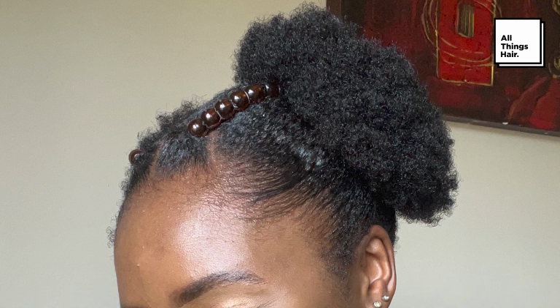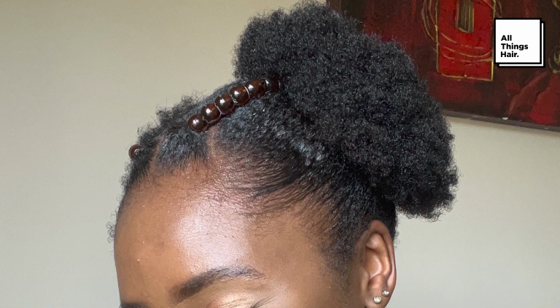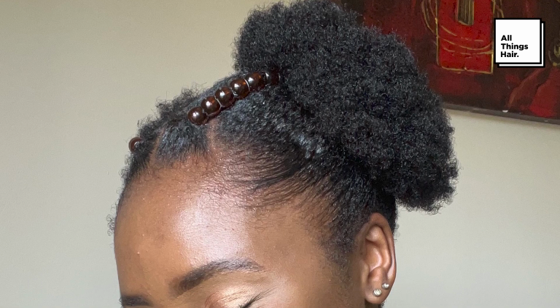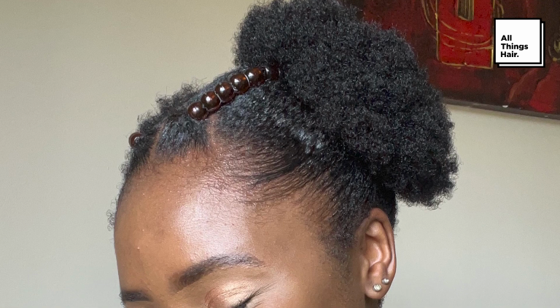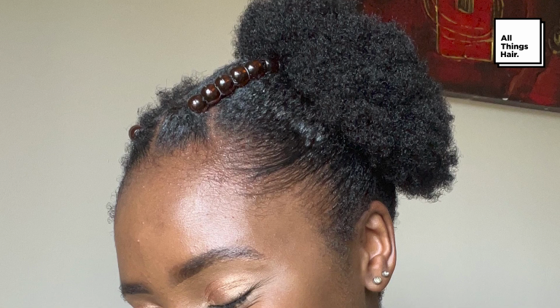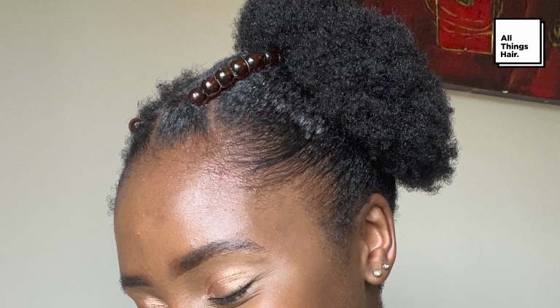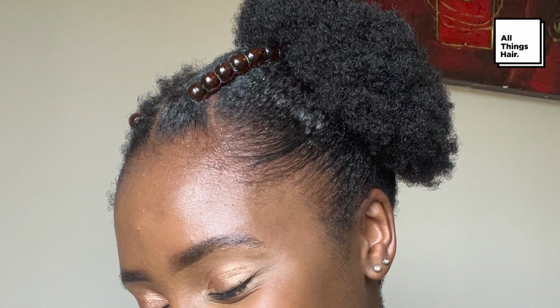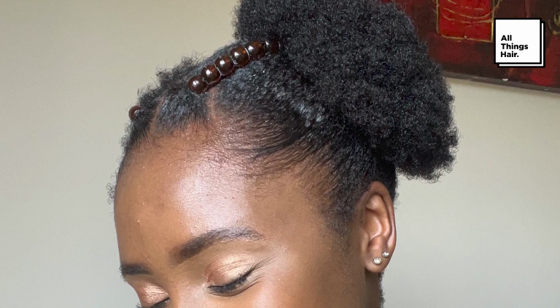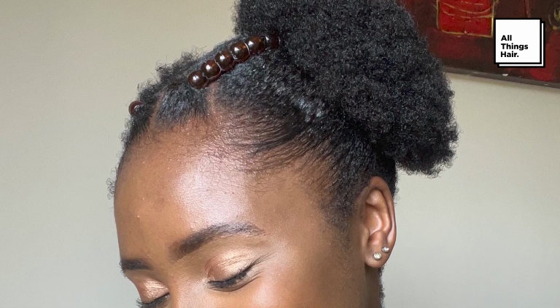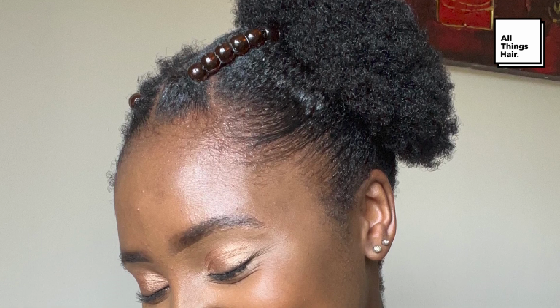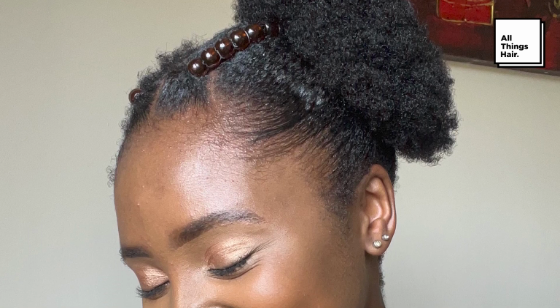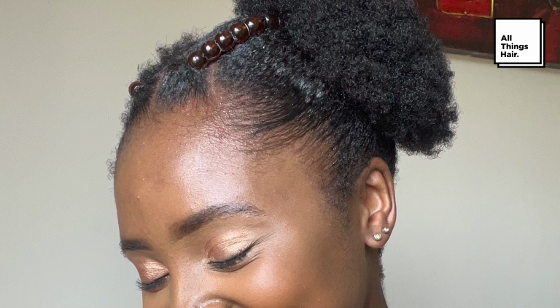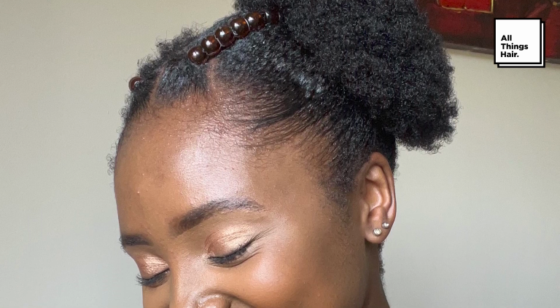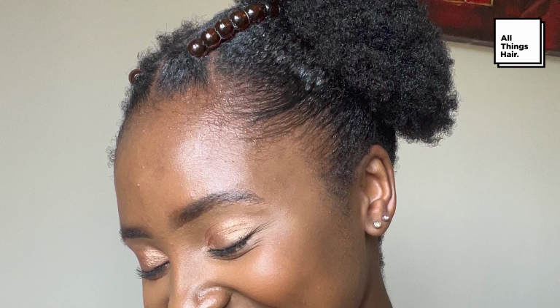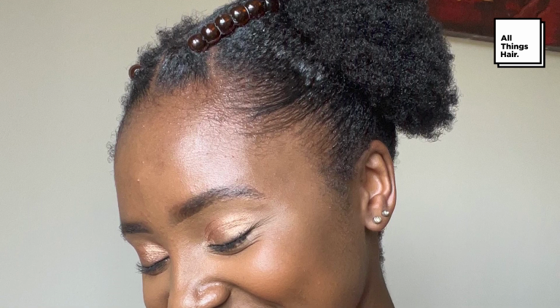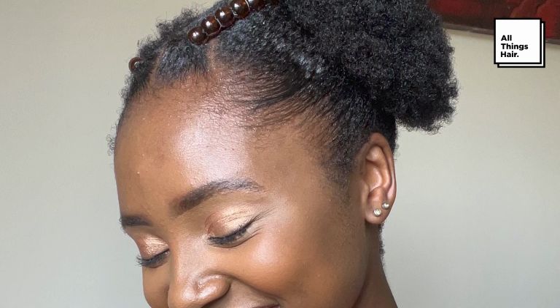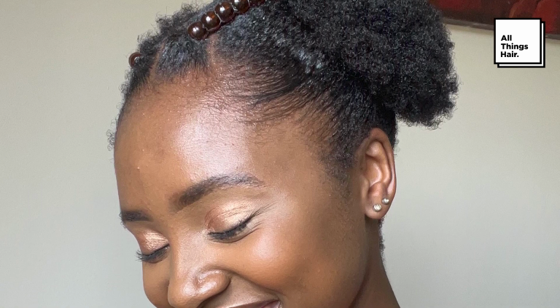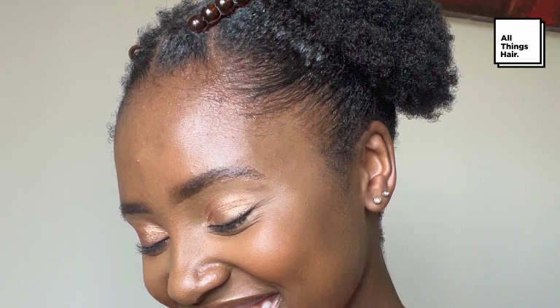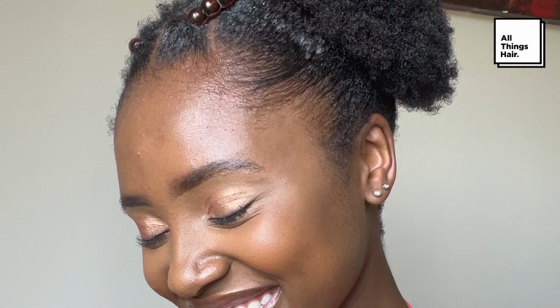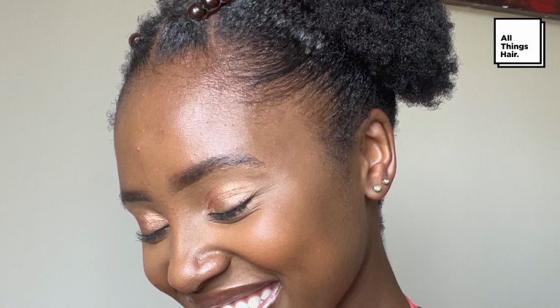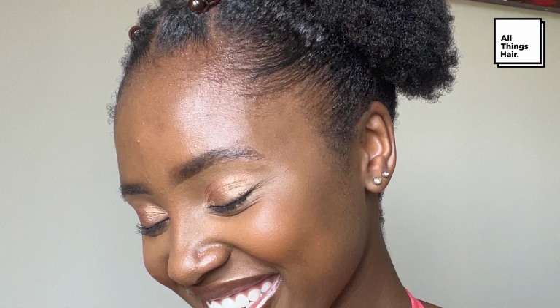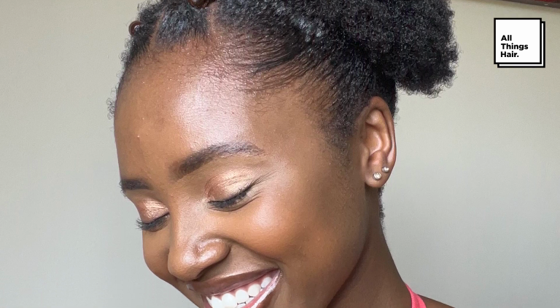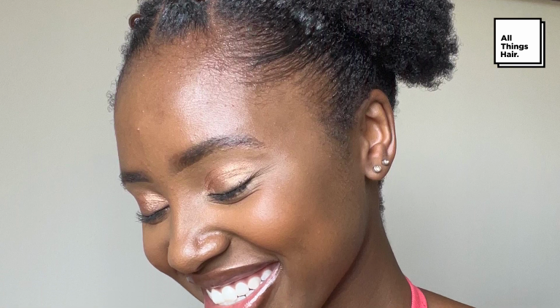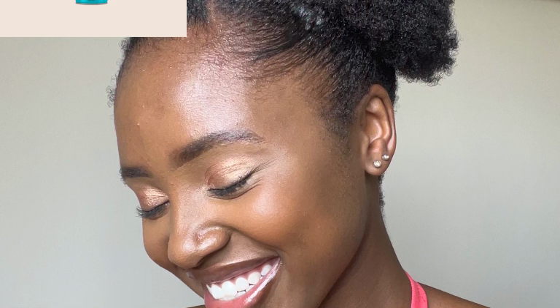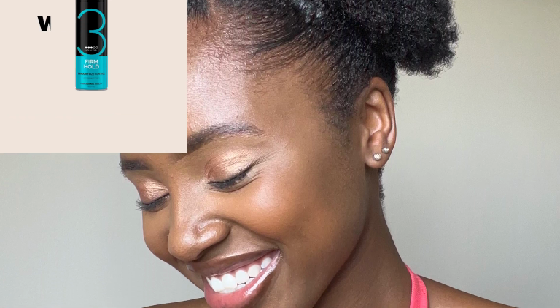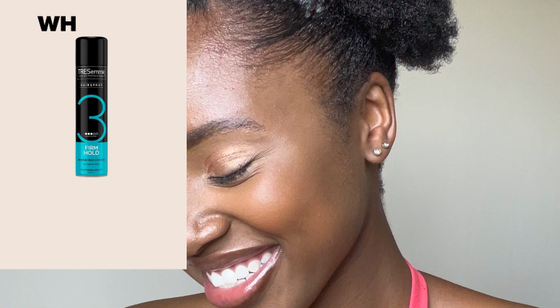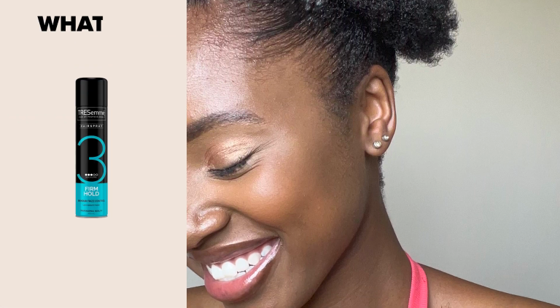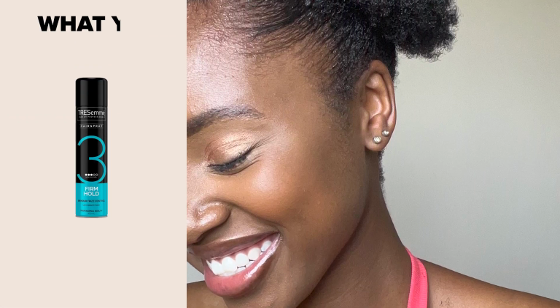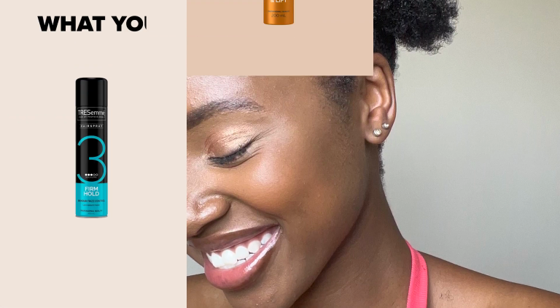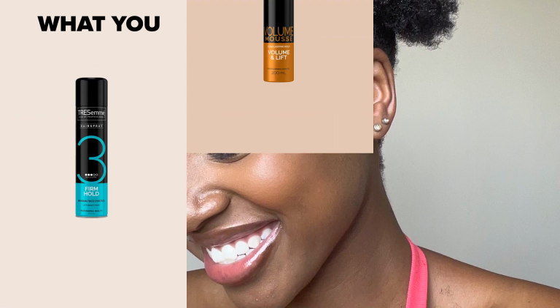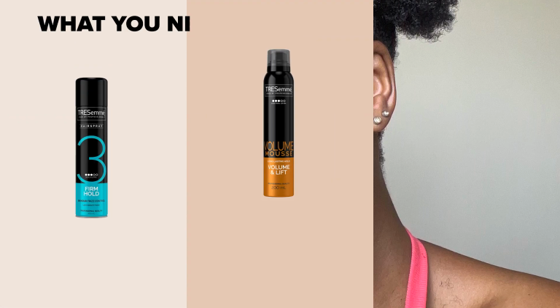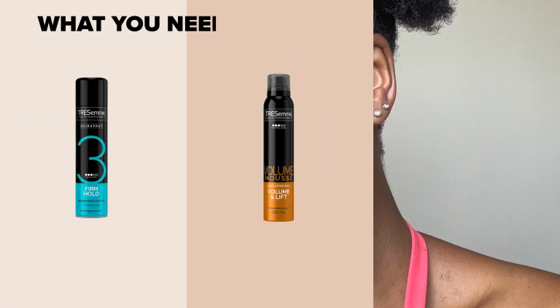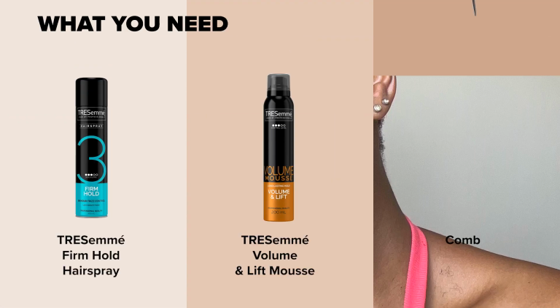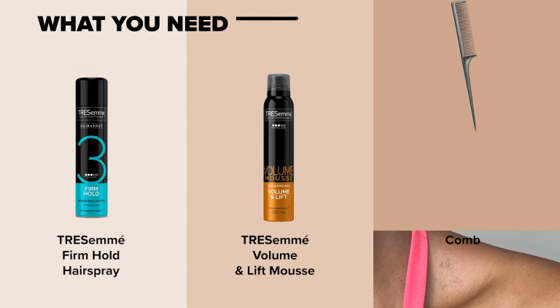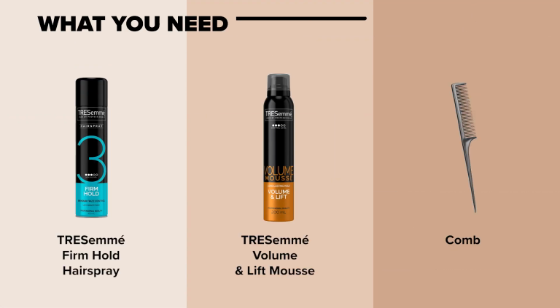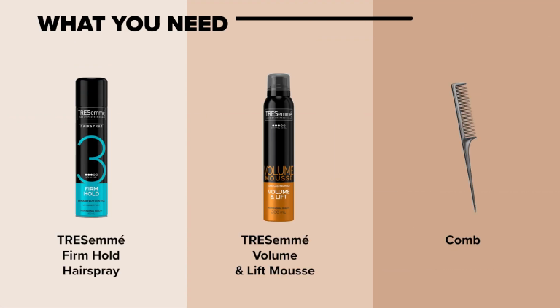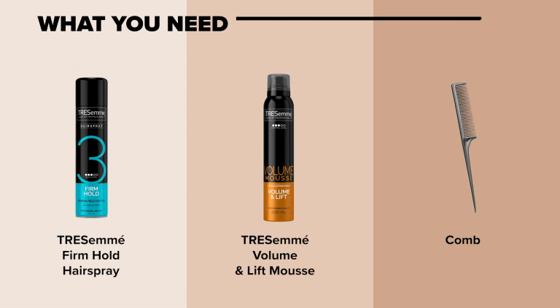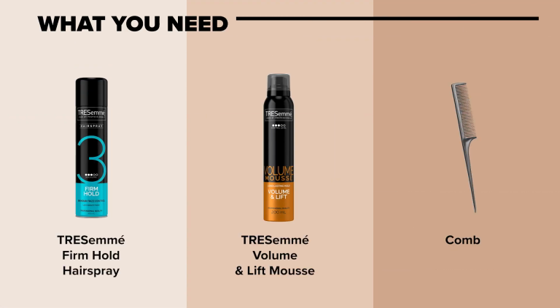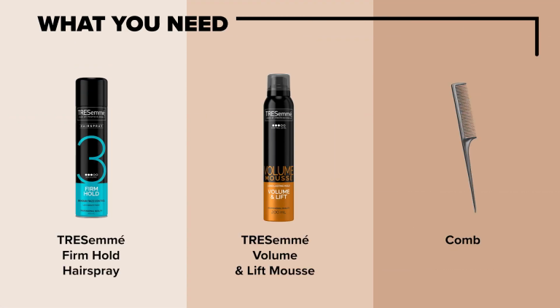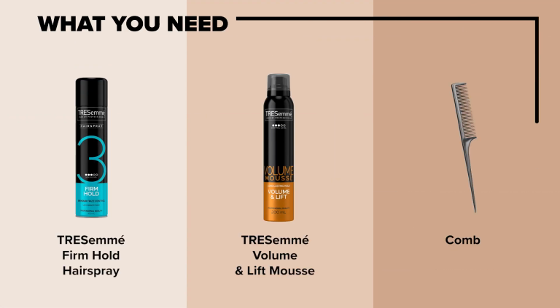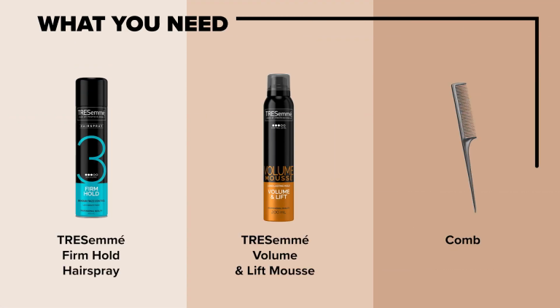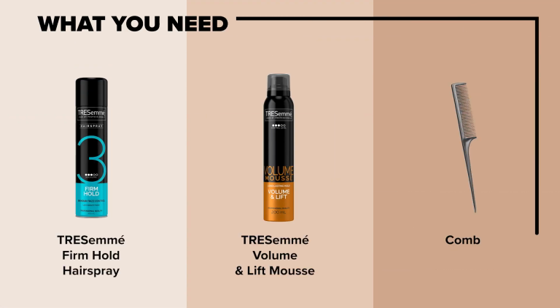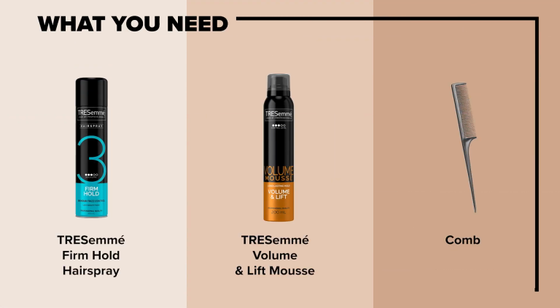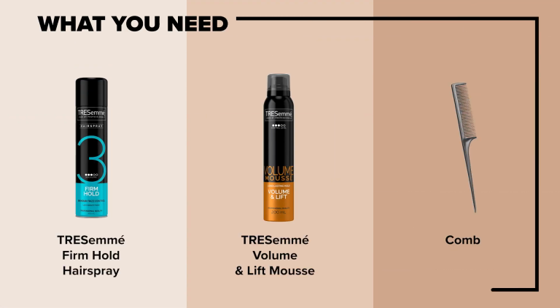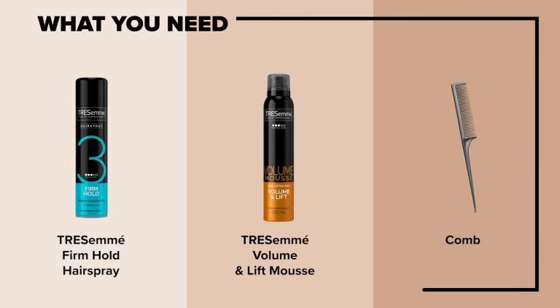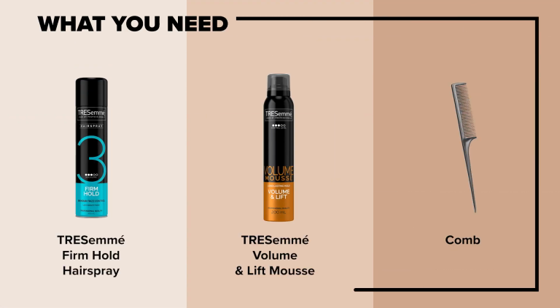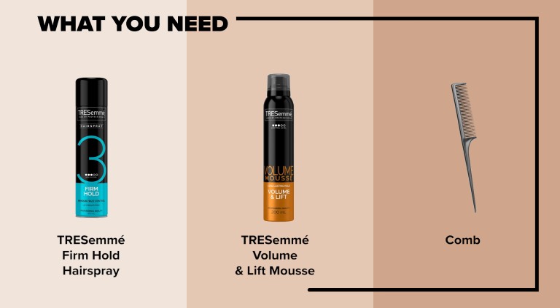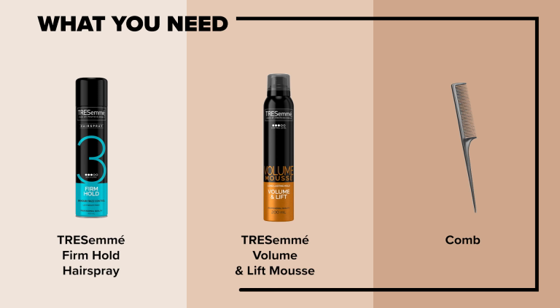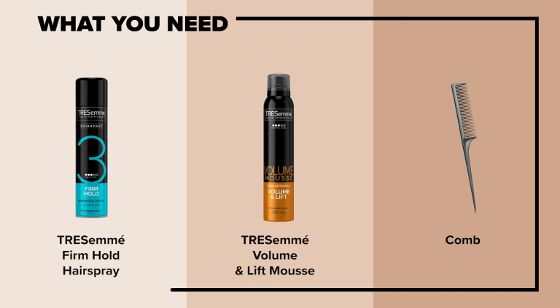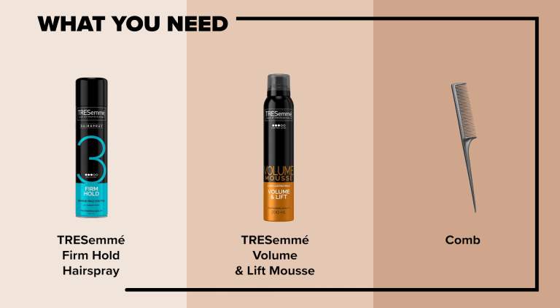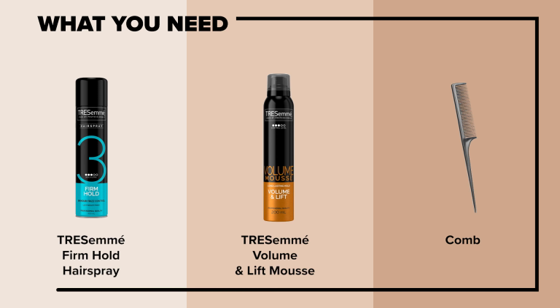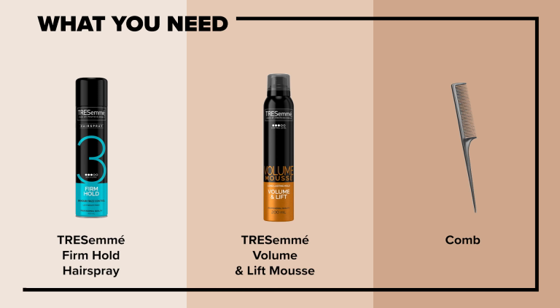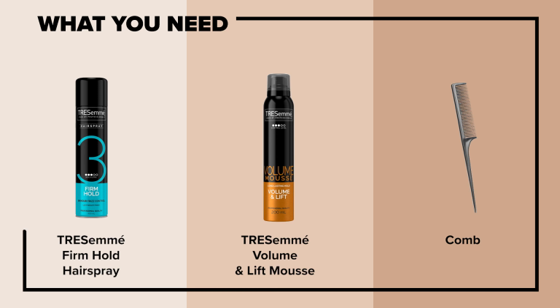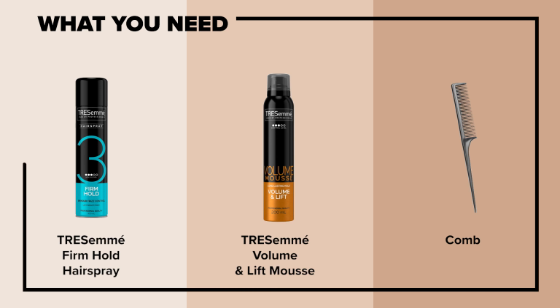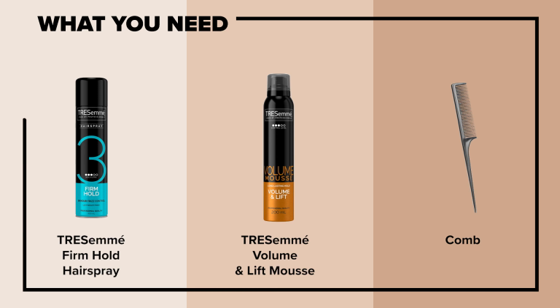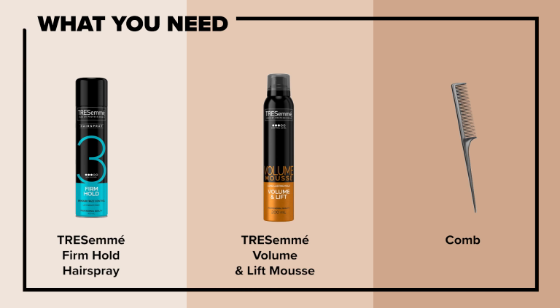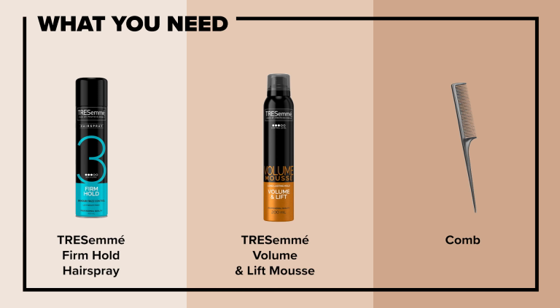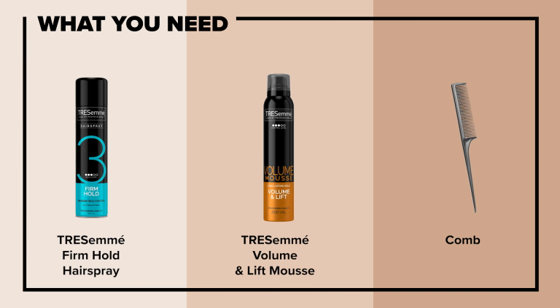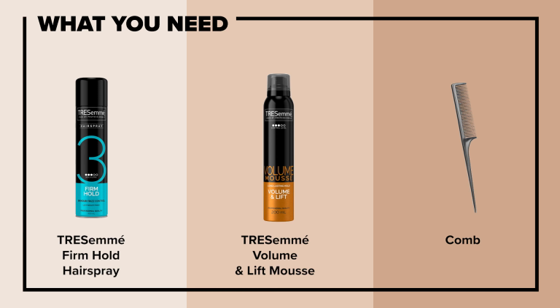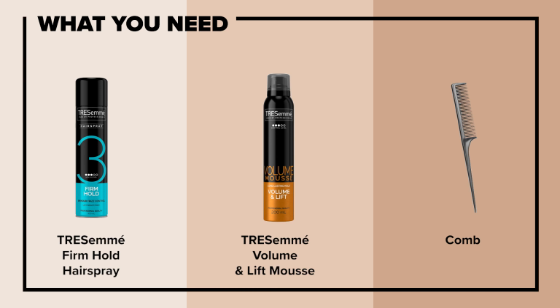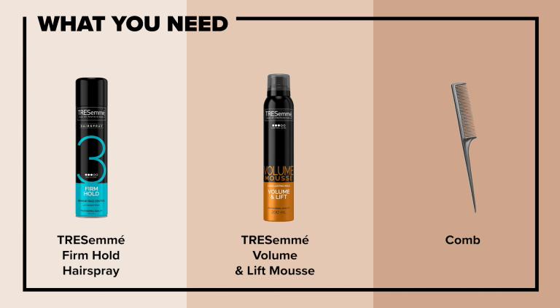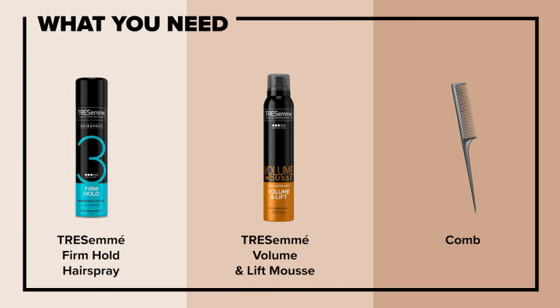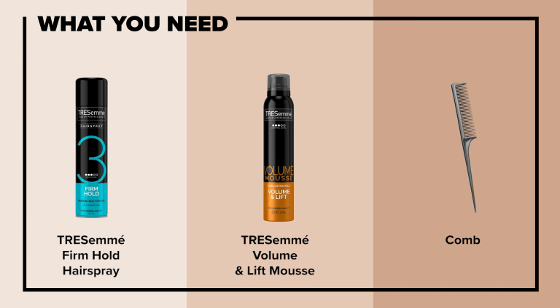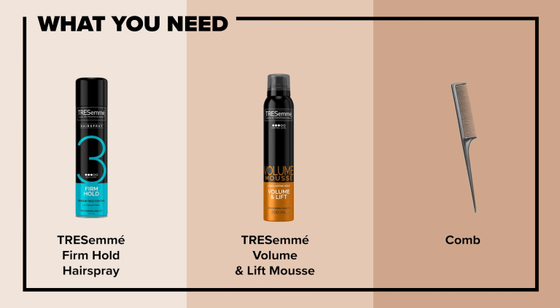Hey my loves, my name is Azande Madlala and today I'll be showing you how I achieved space puffs and beaded twists.